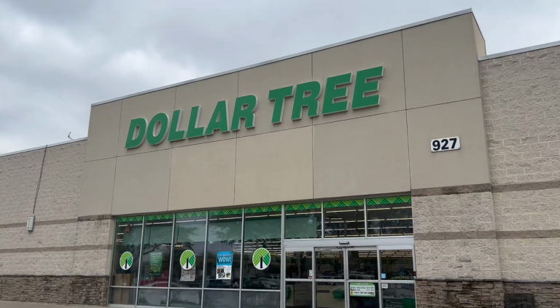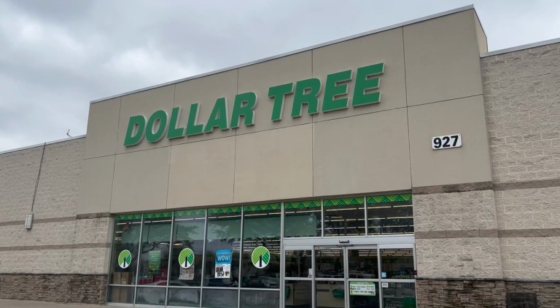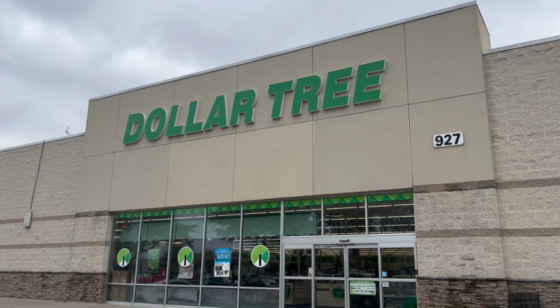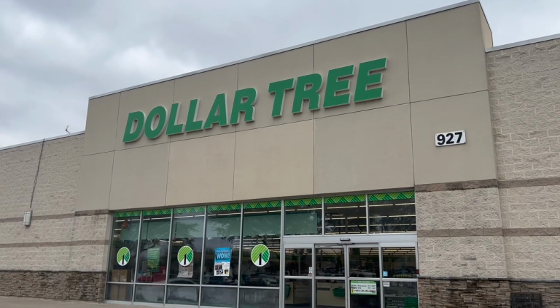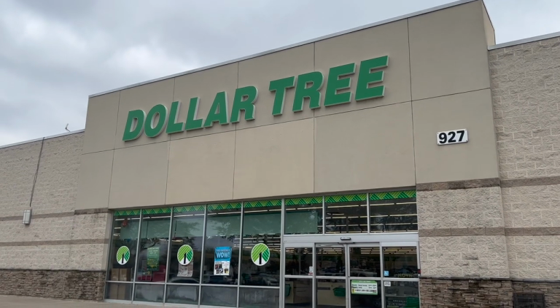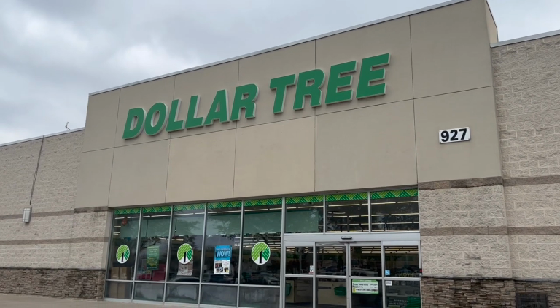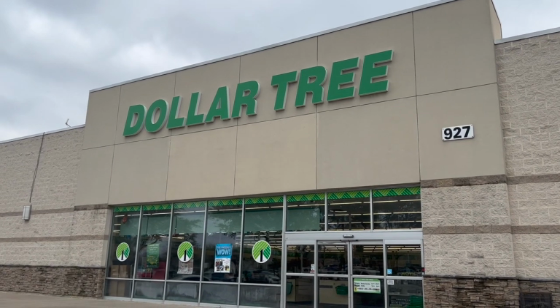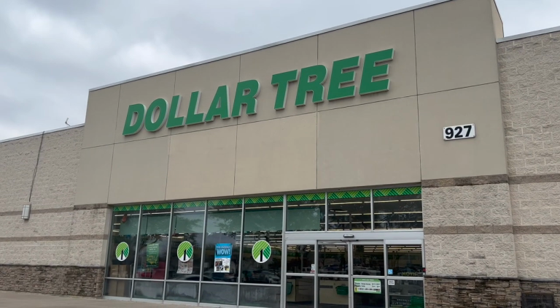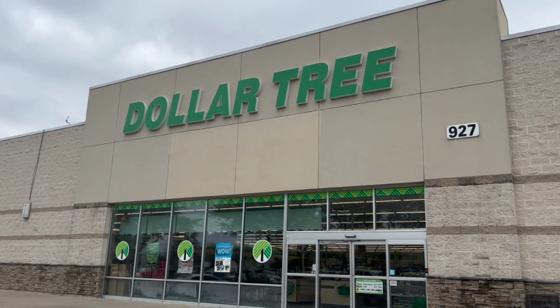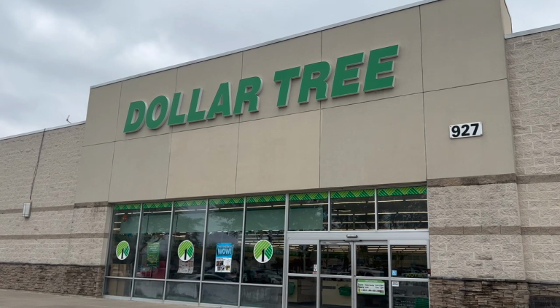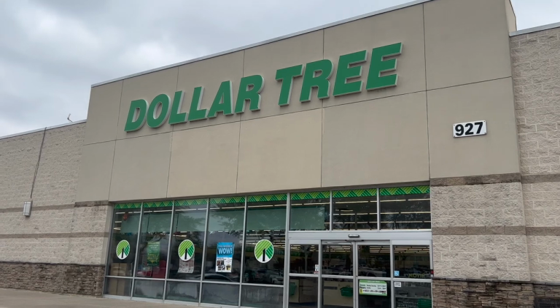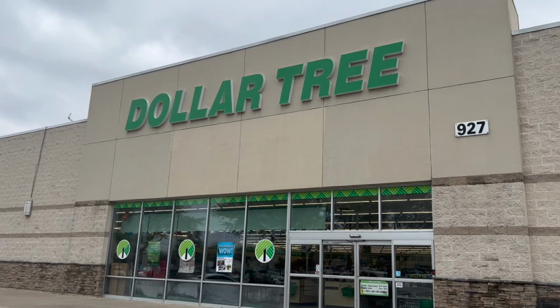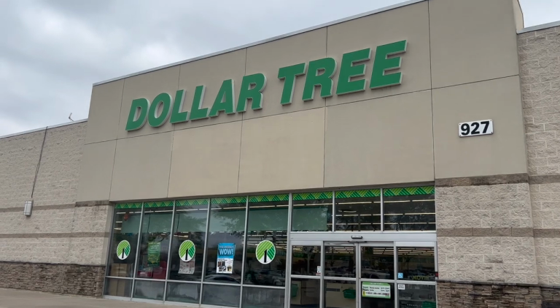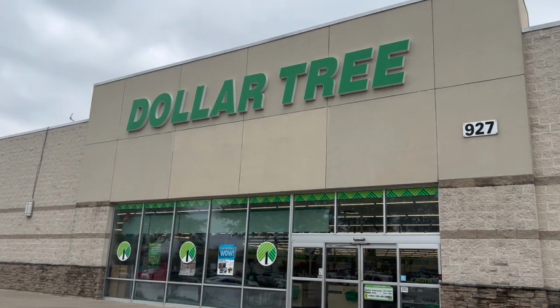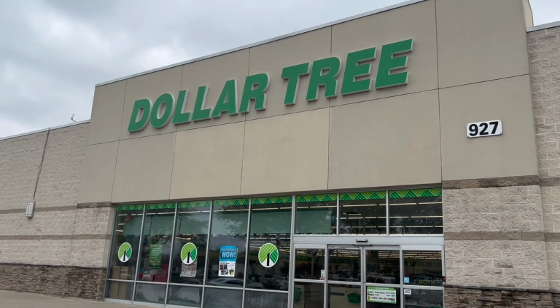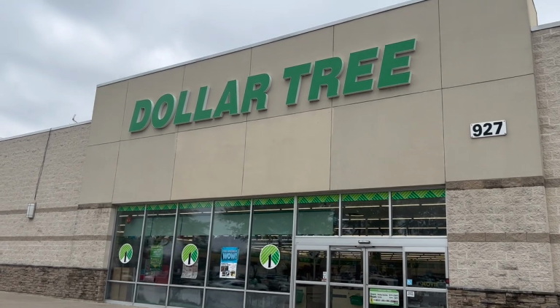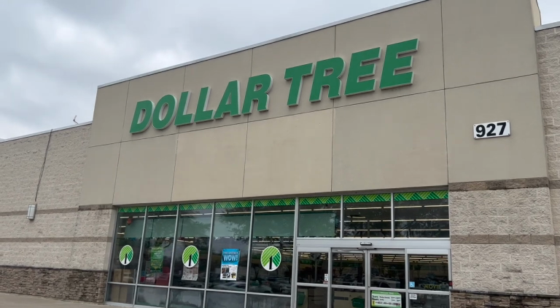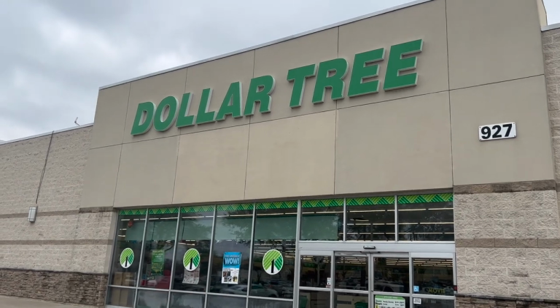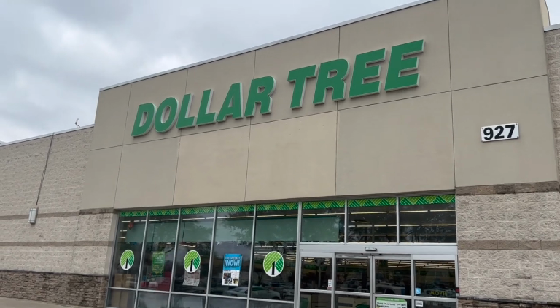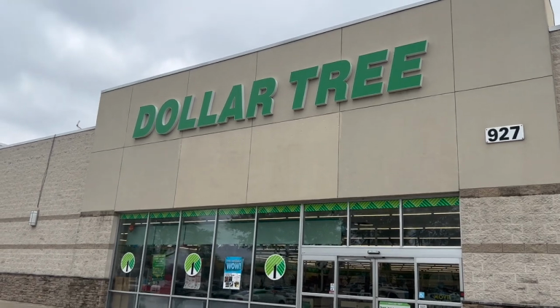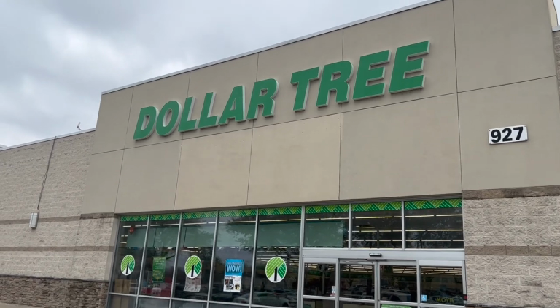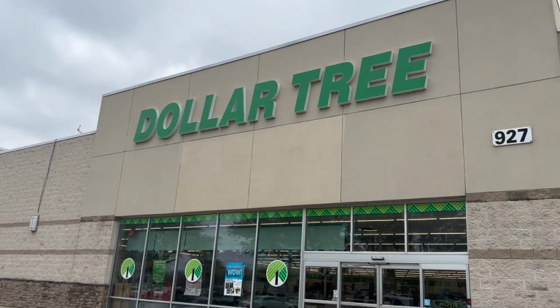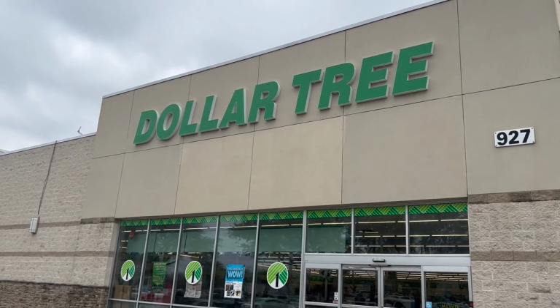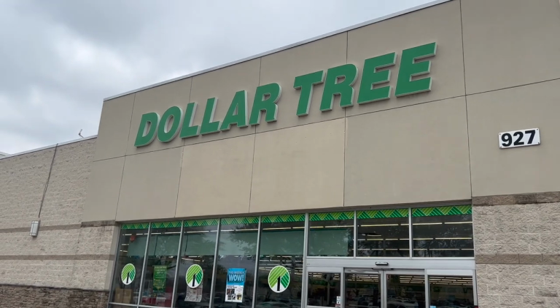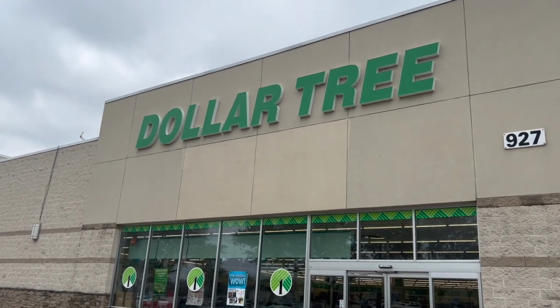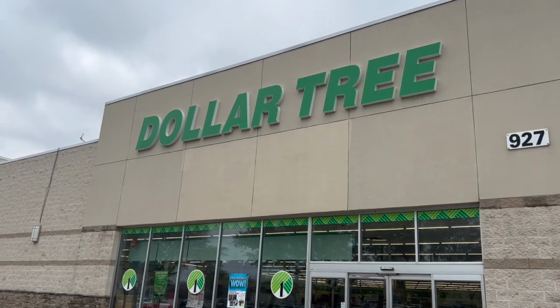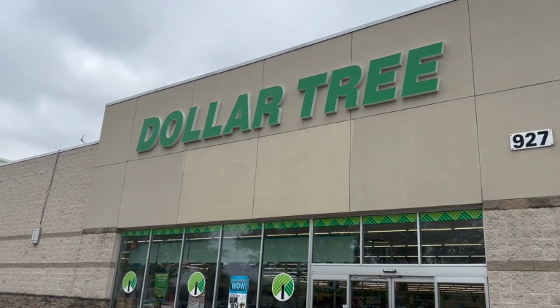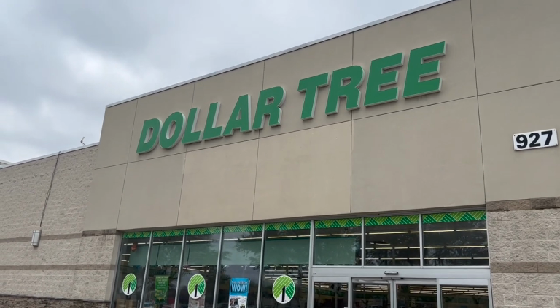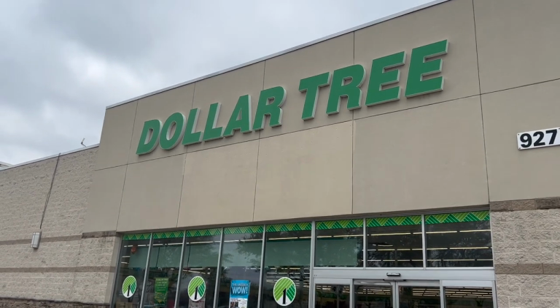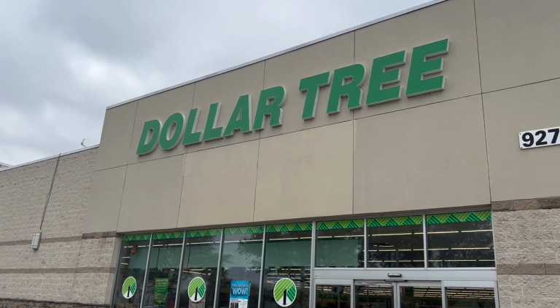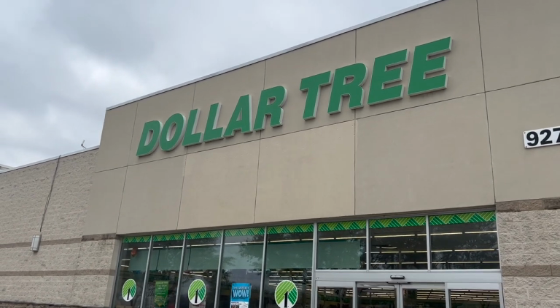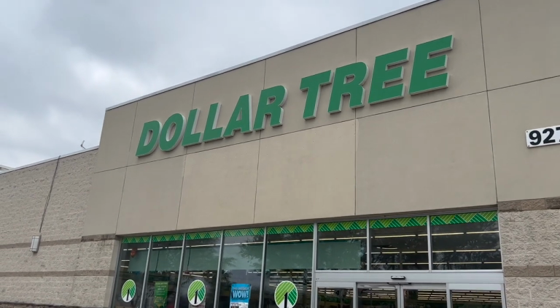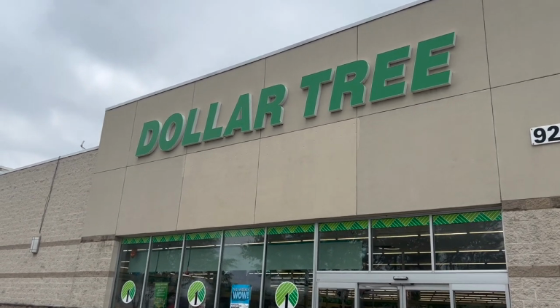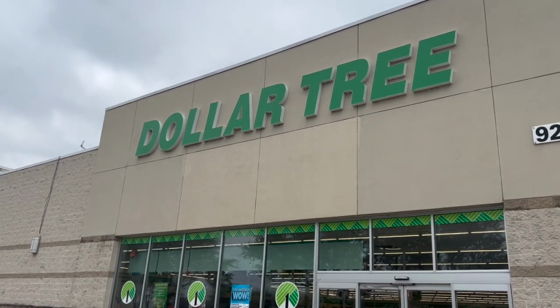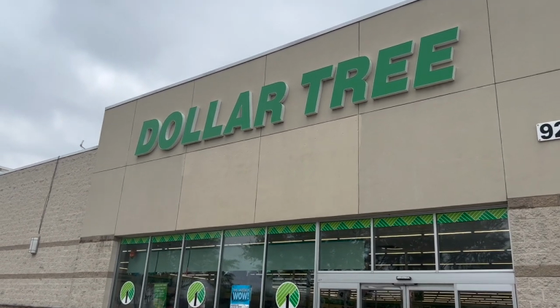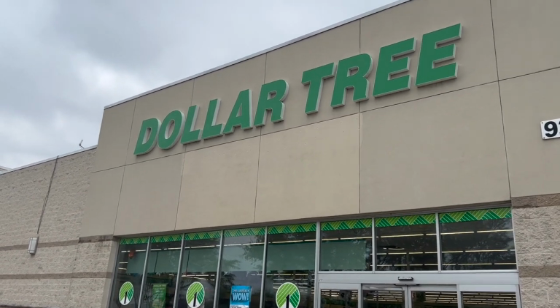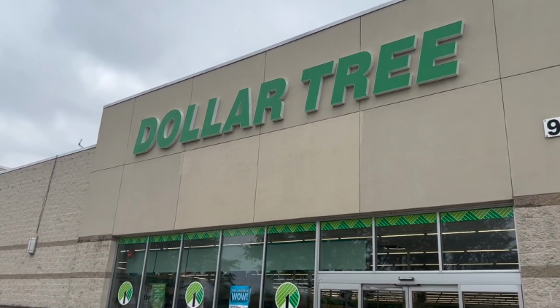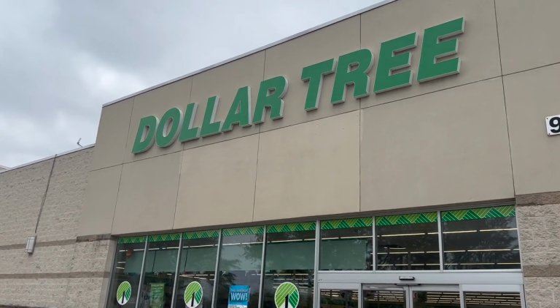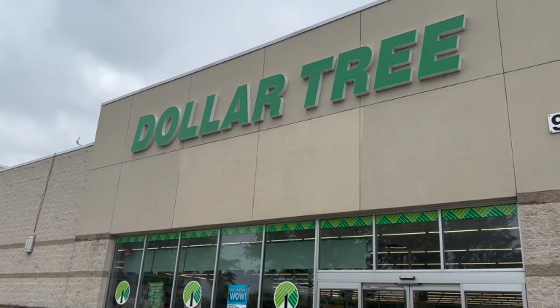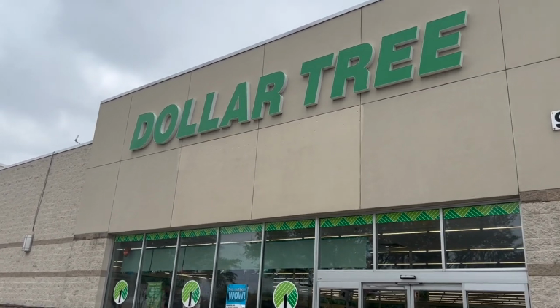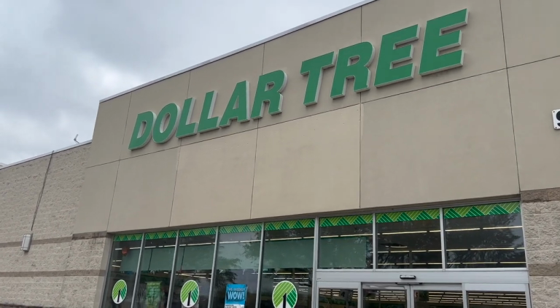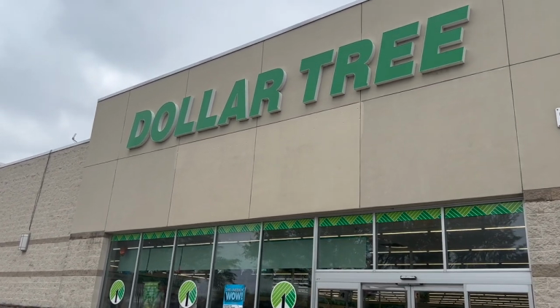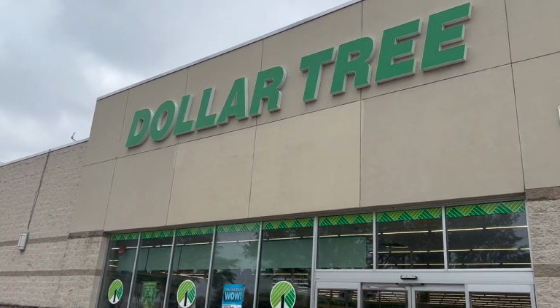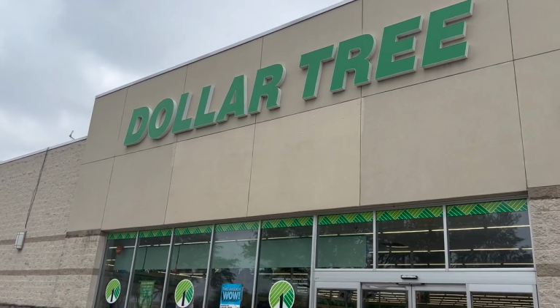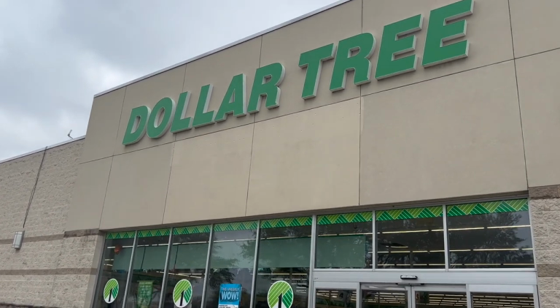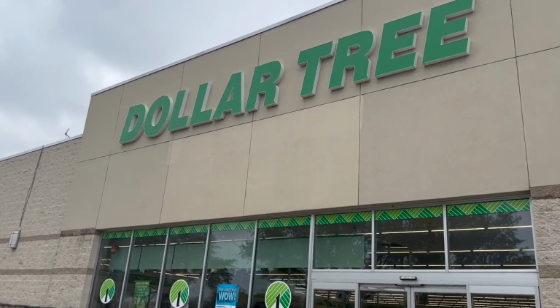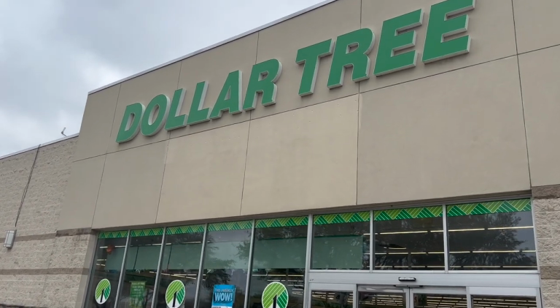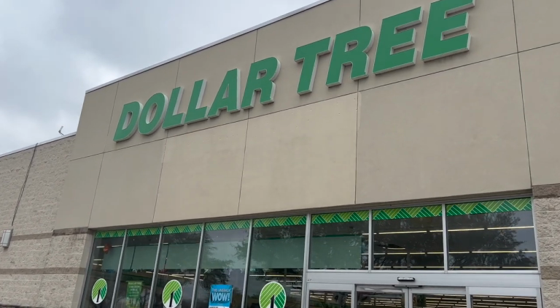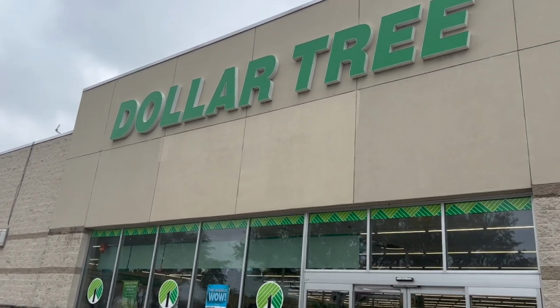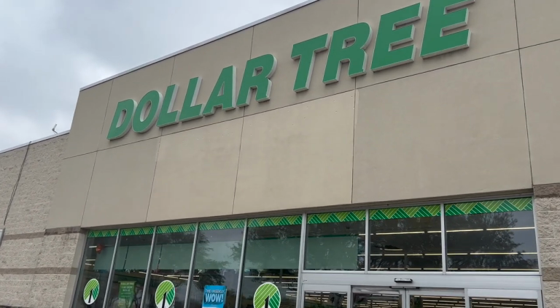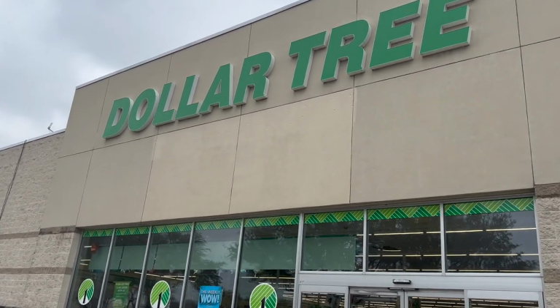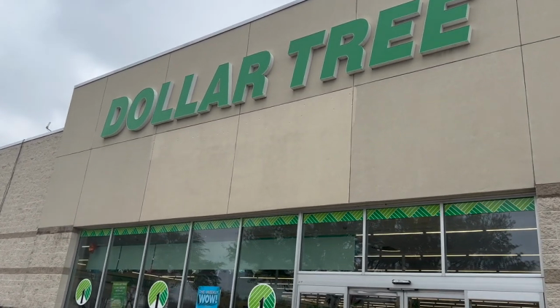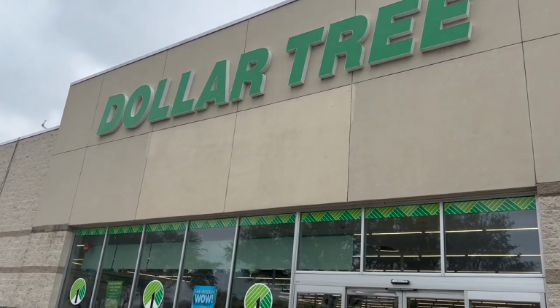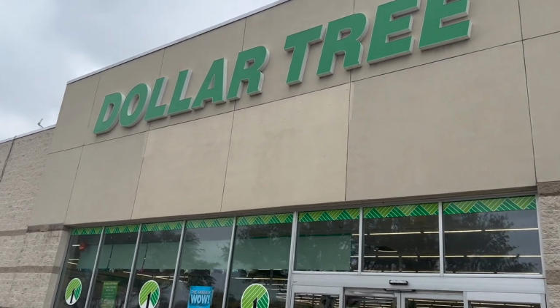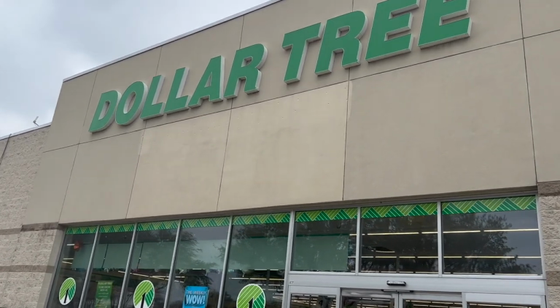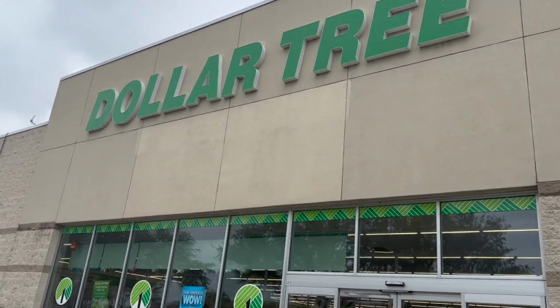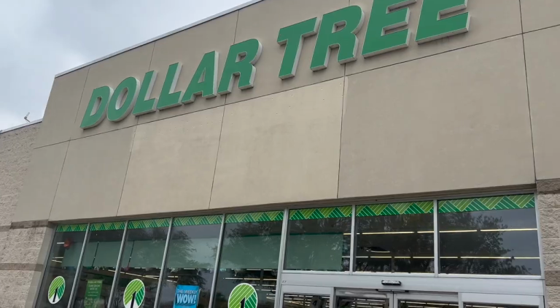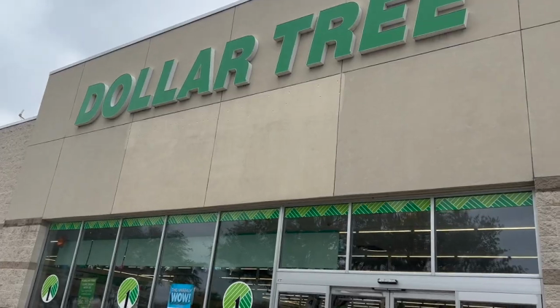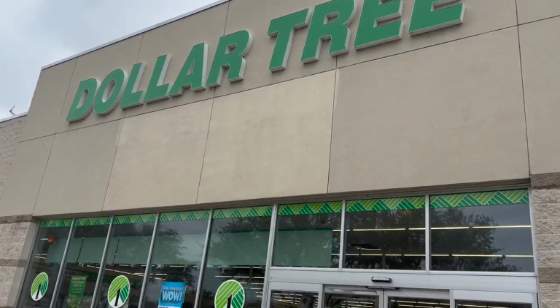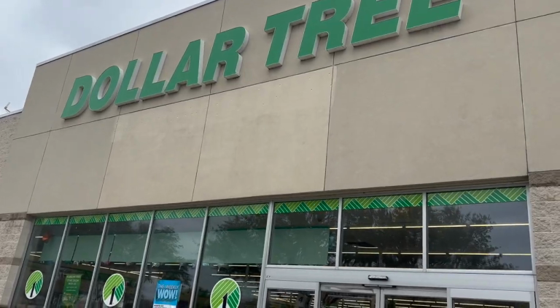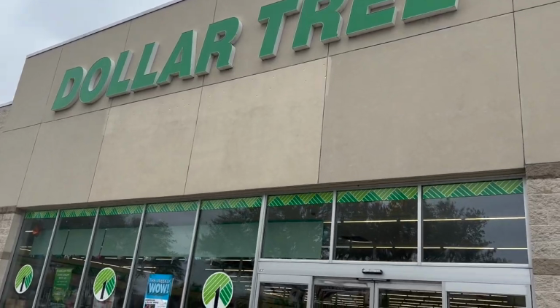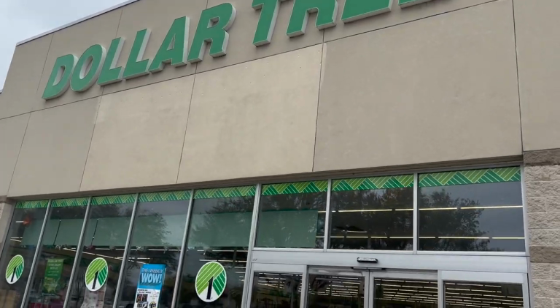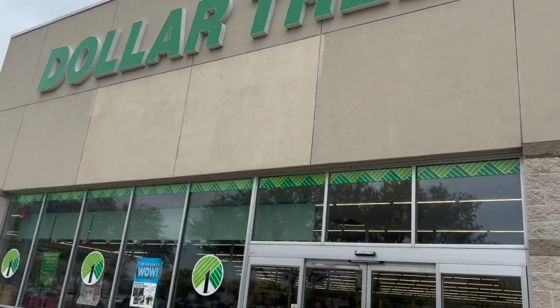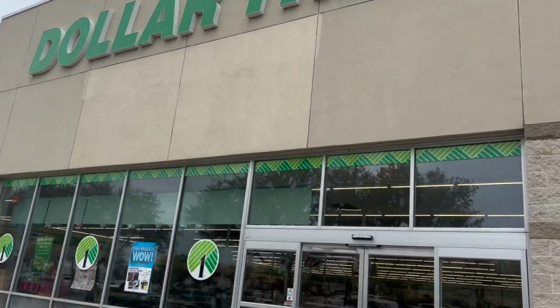As with a lot of my projects, most of my supplies came from Dollar Tree, so let's just get right into it.